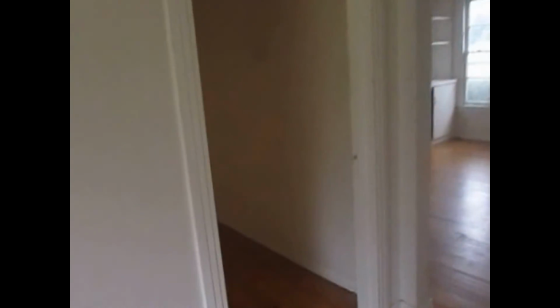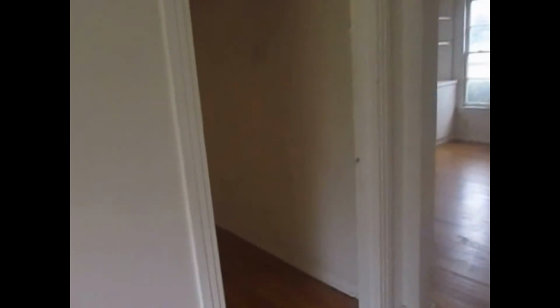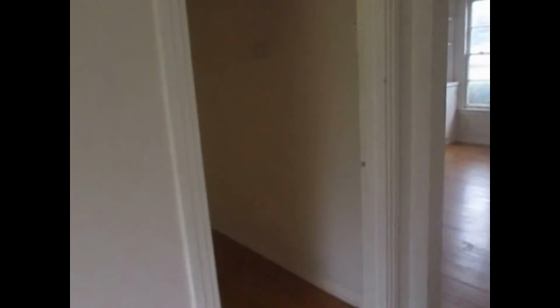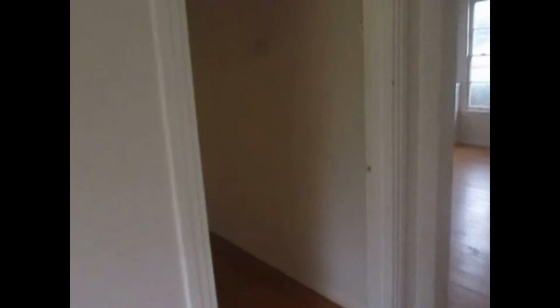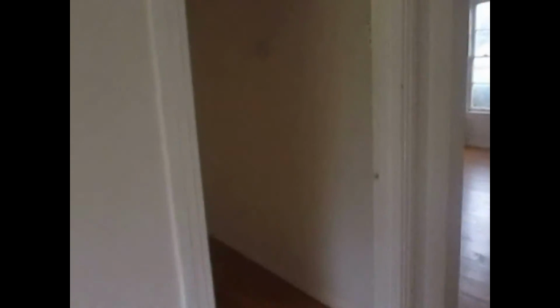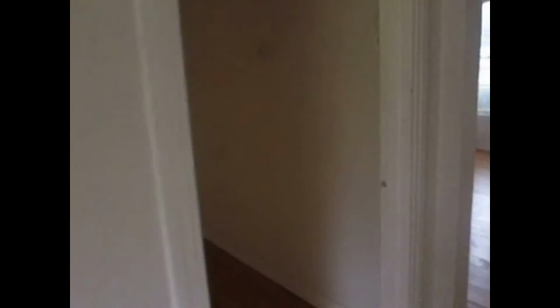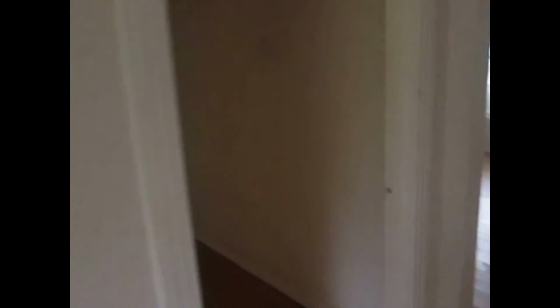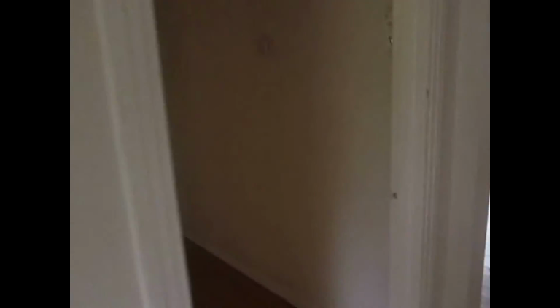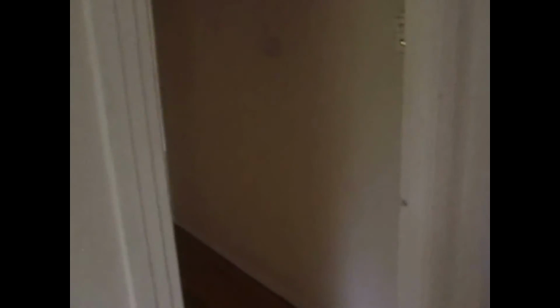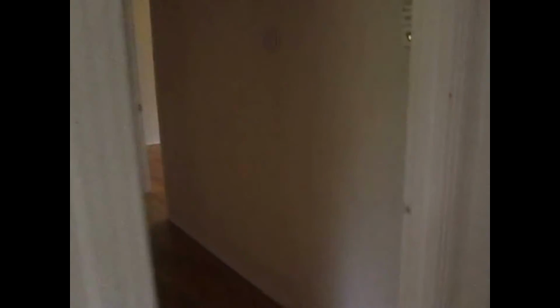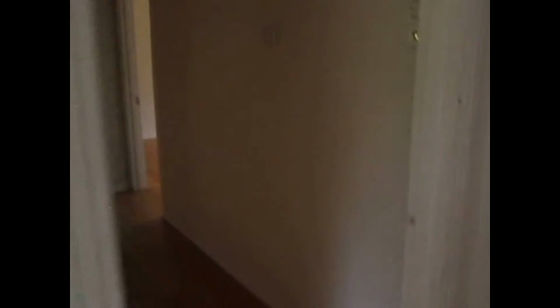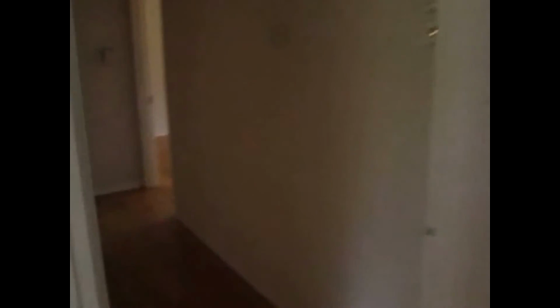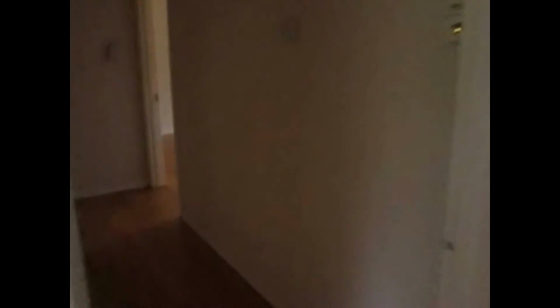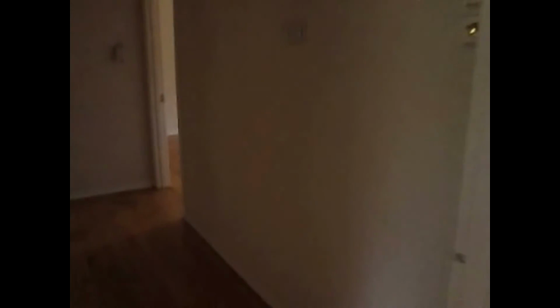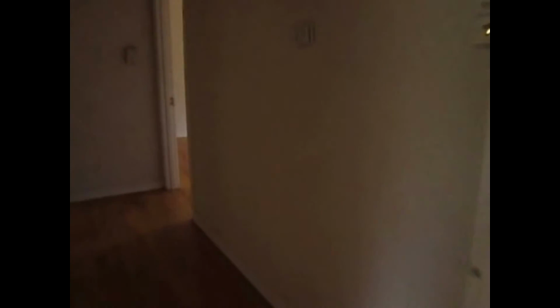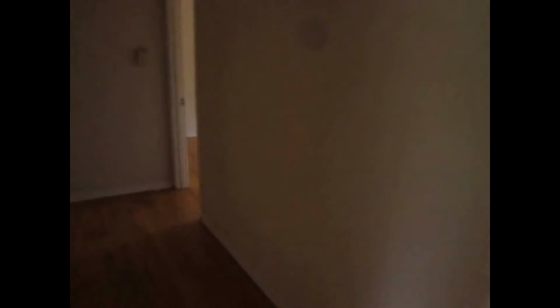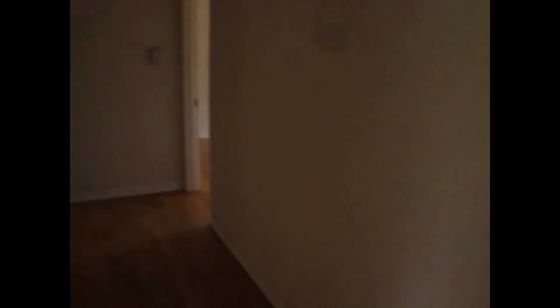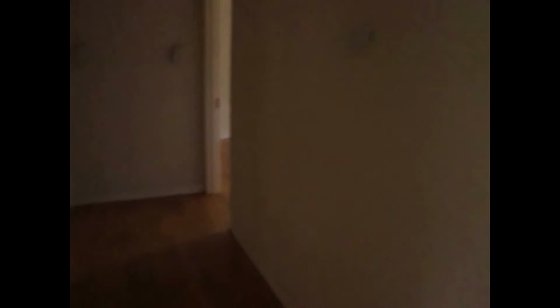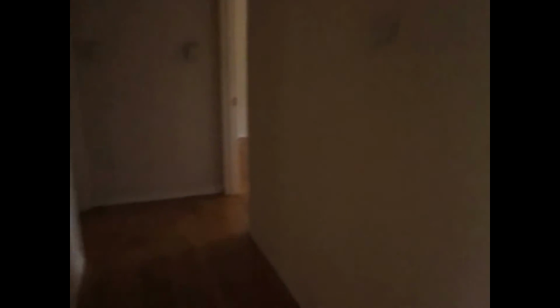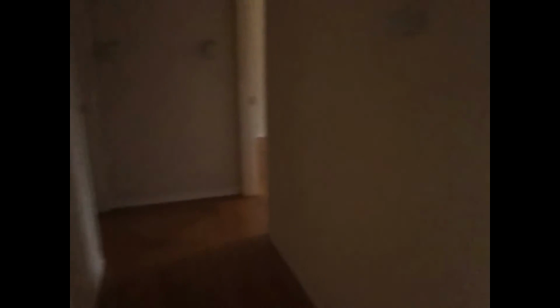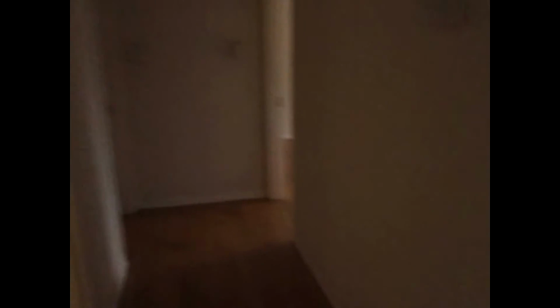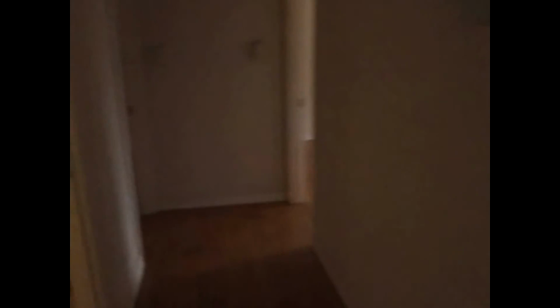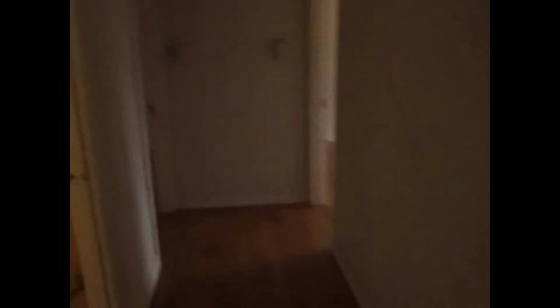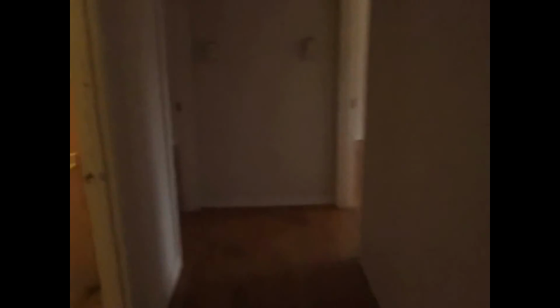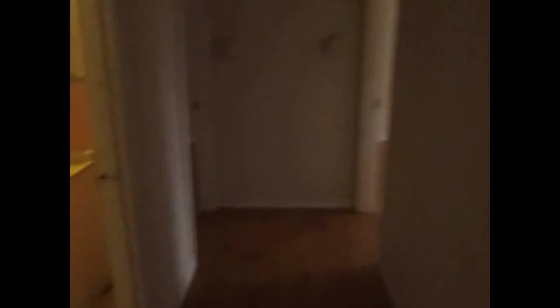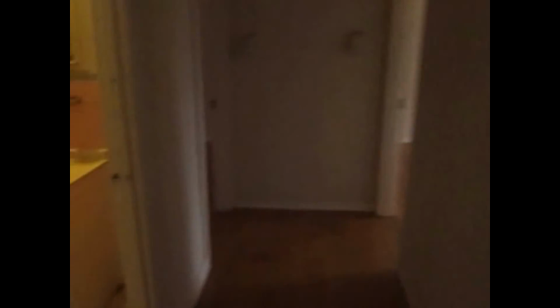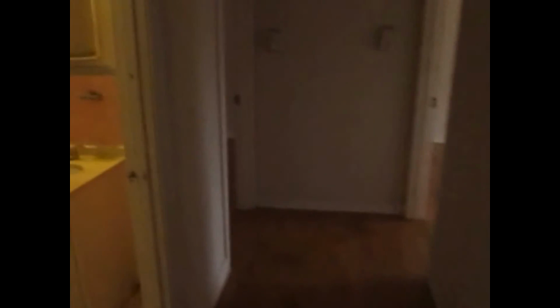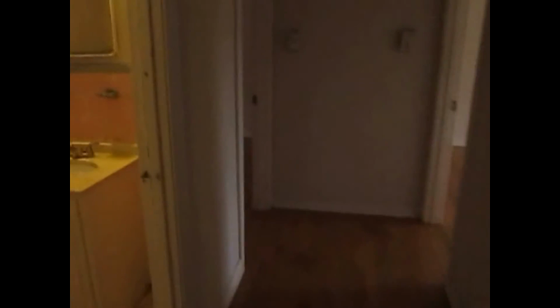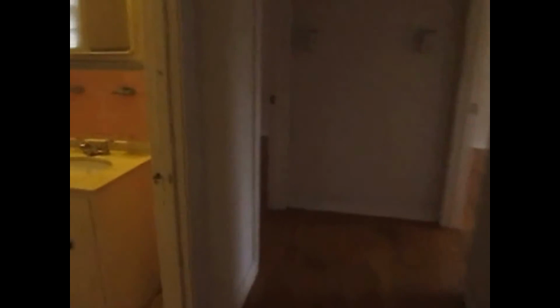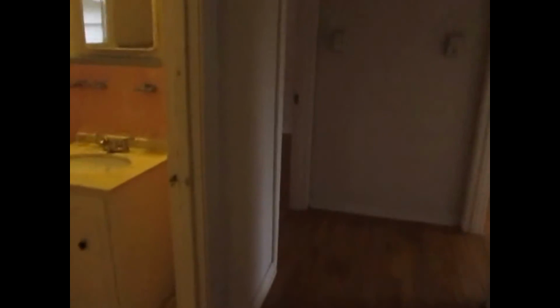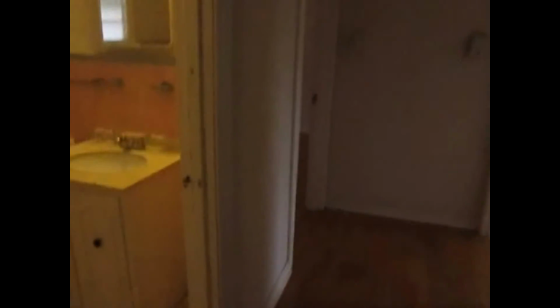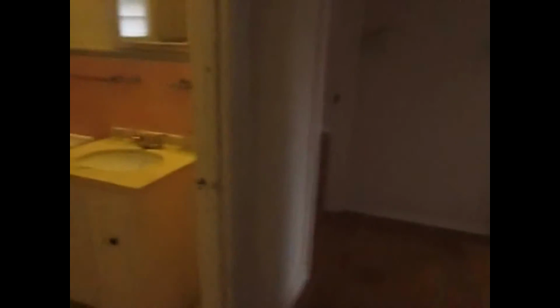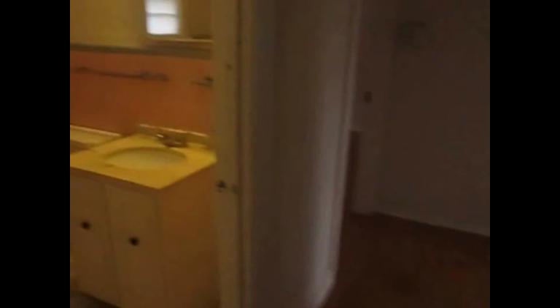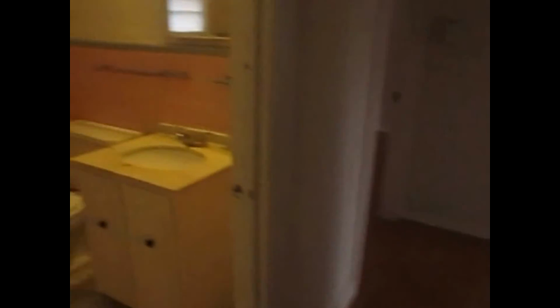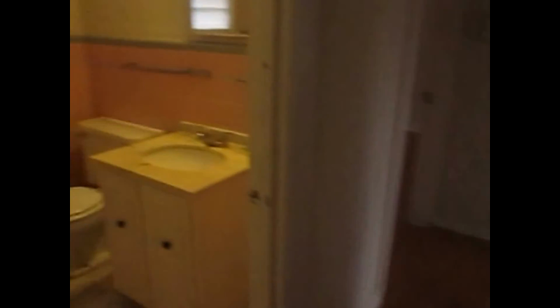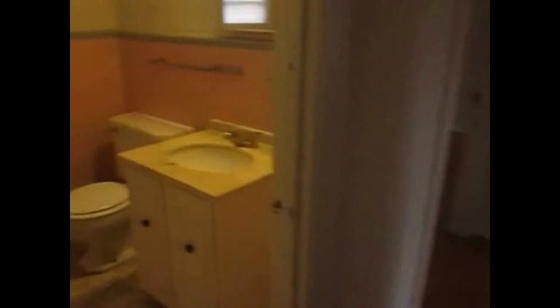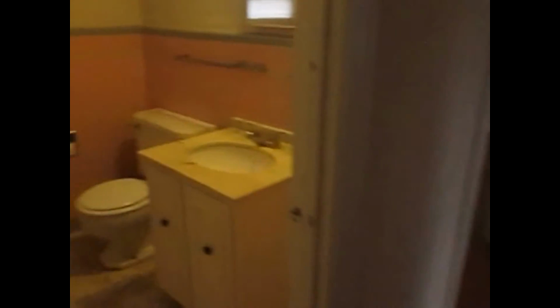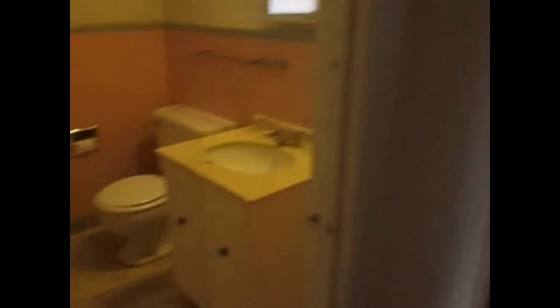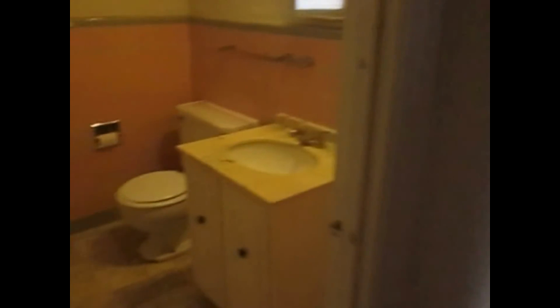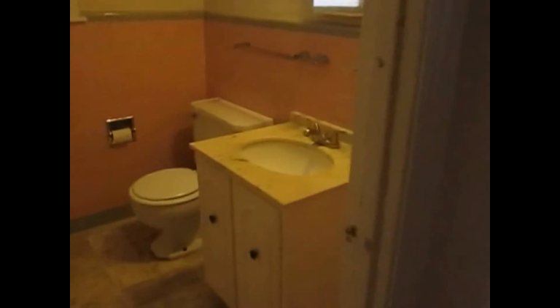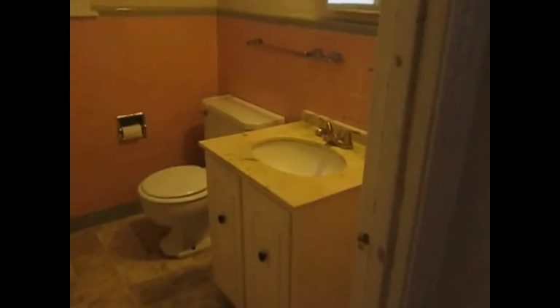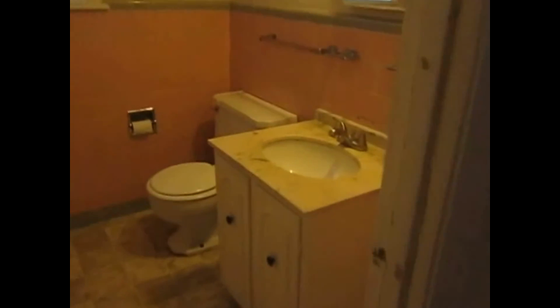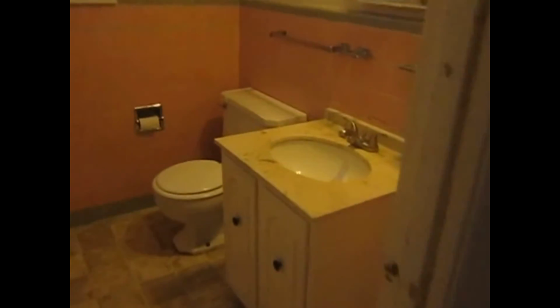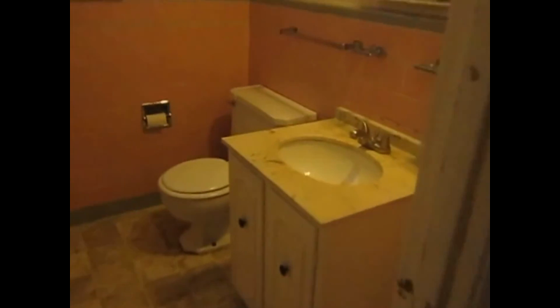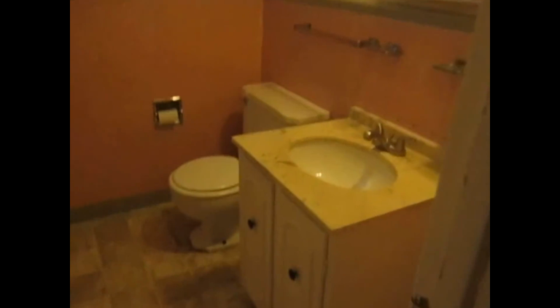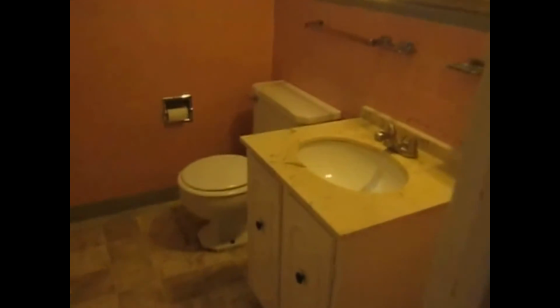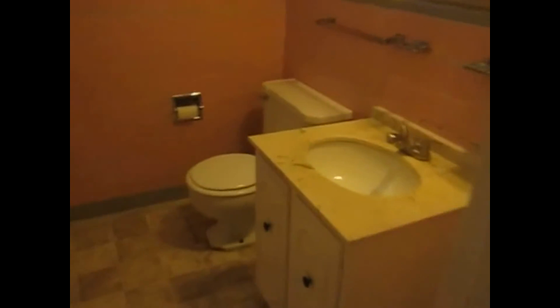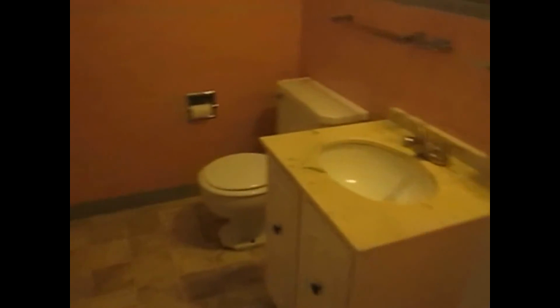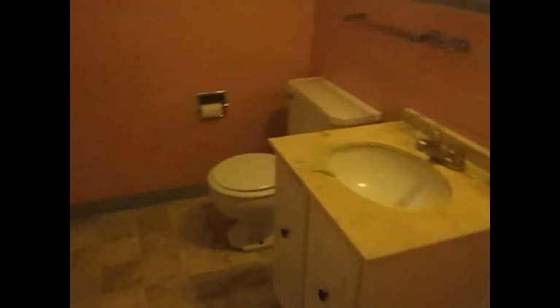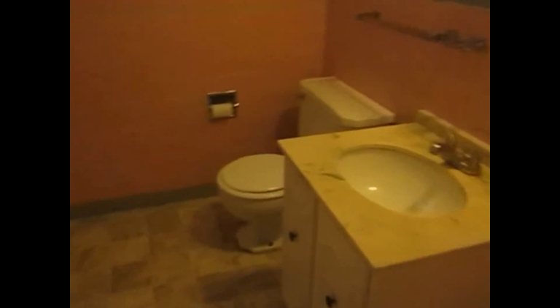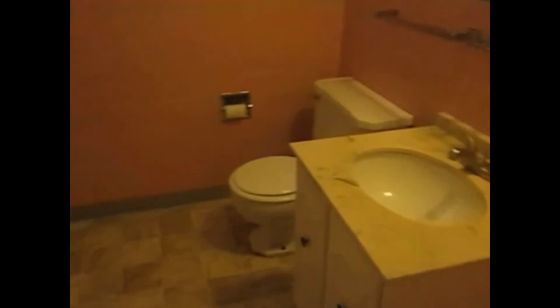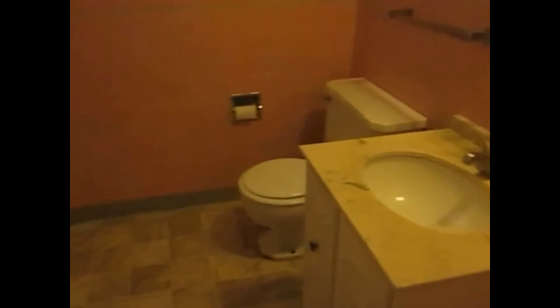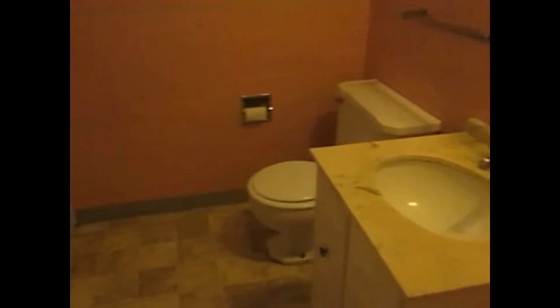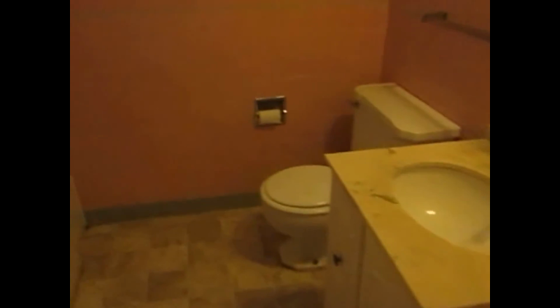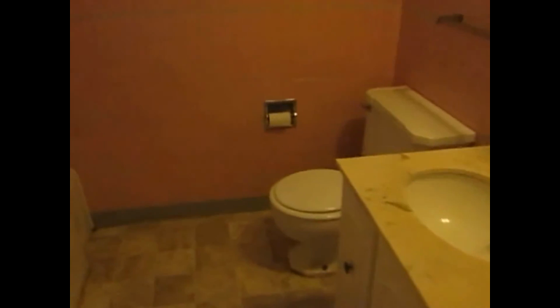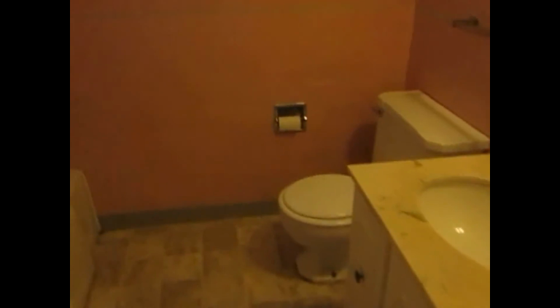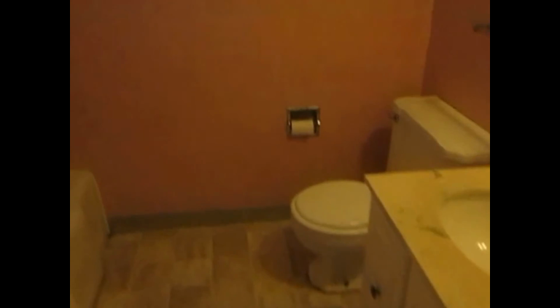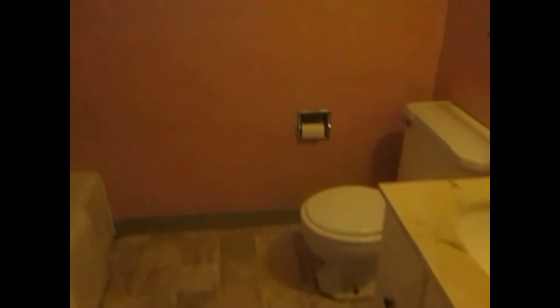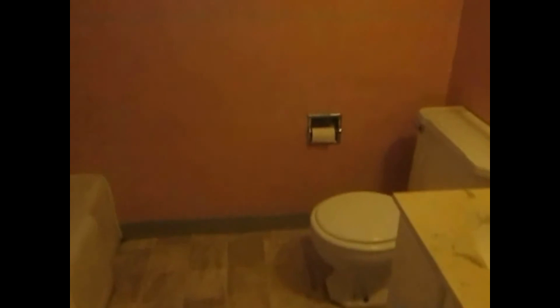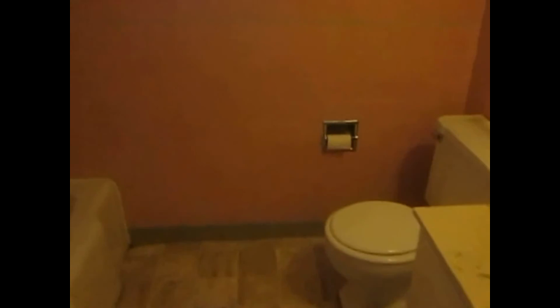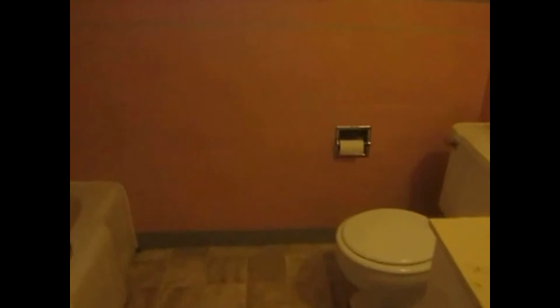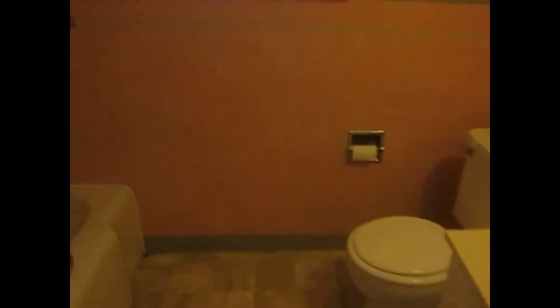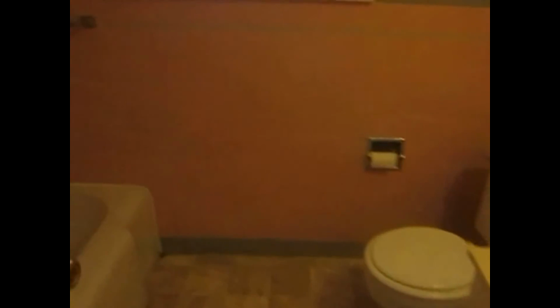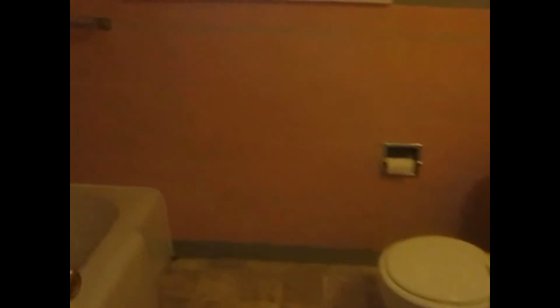Down this hallway is the bedrooms and the bath. To the left is the bathroom with a shower-tub combo.